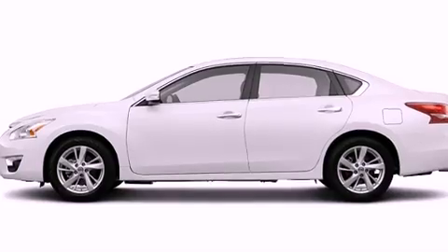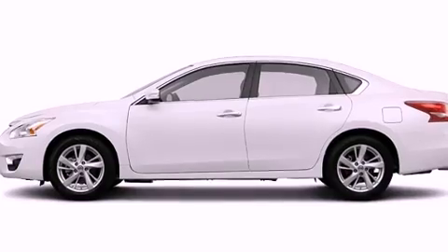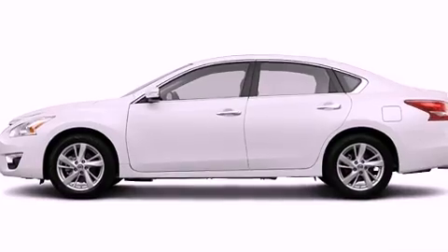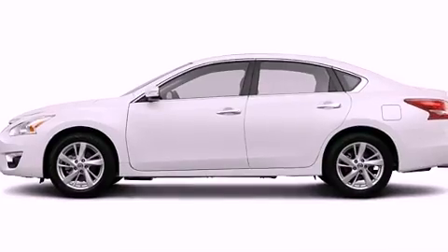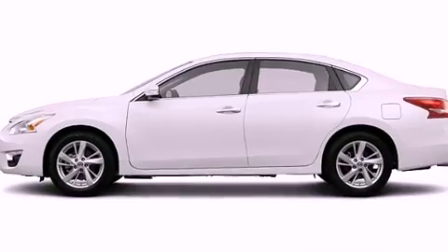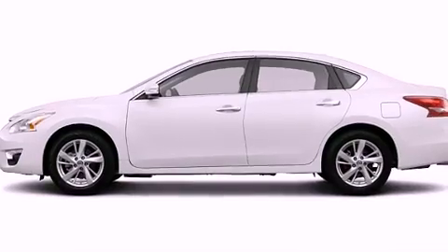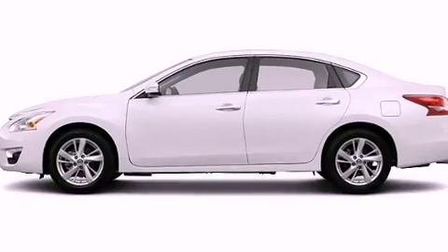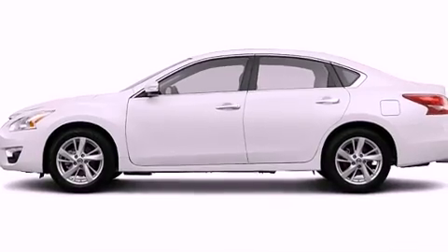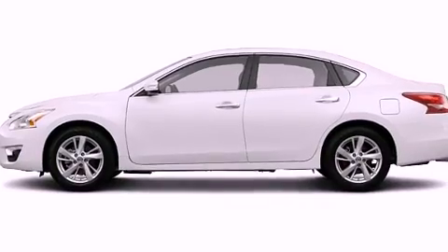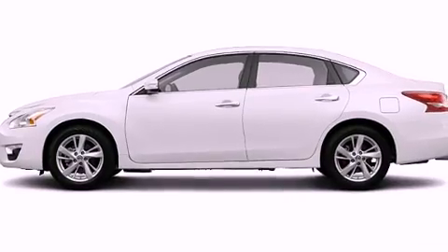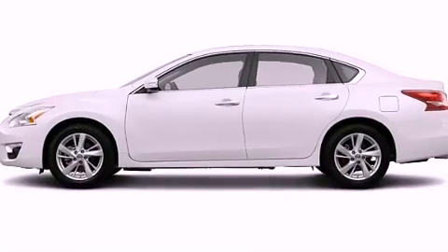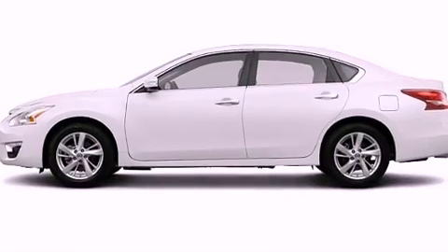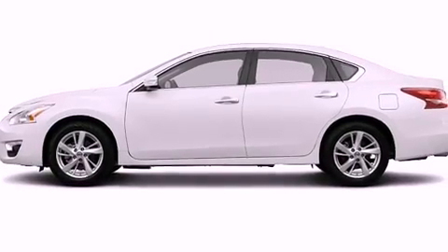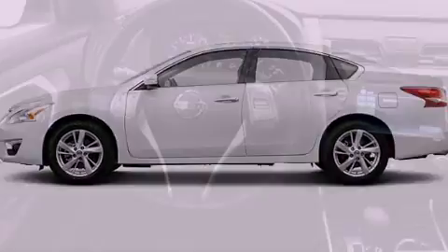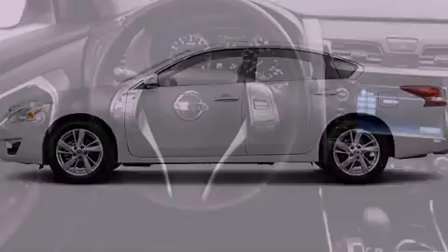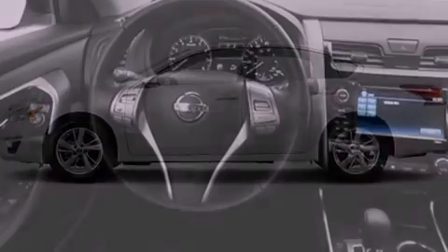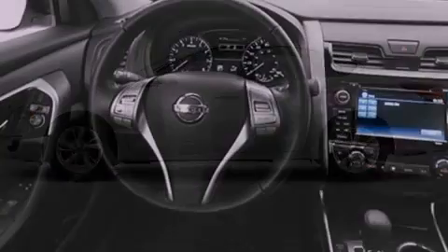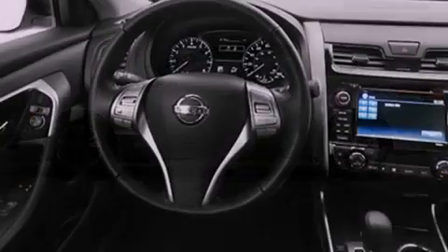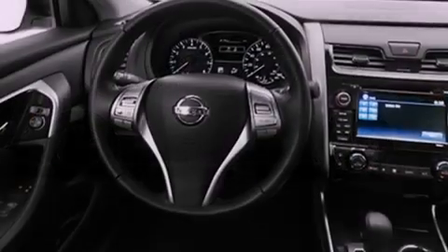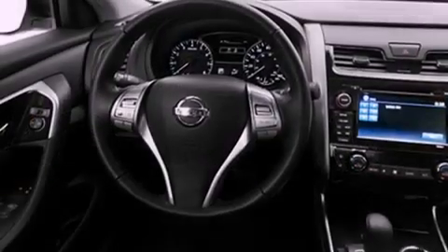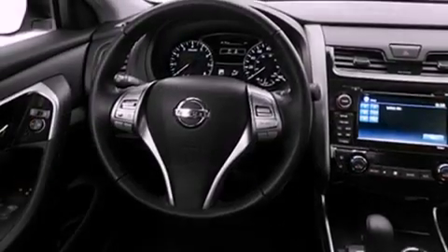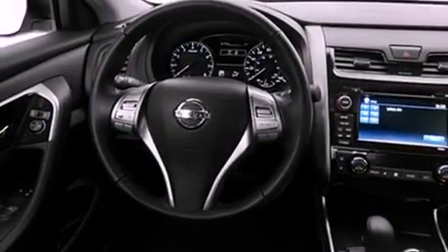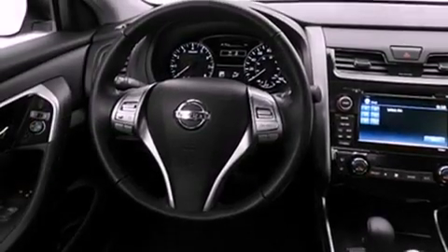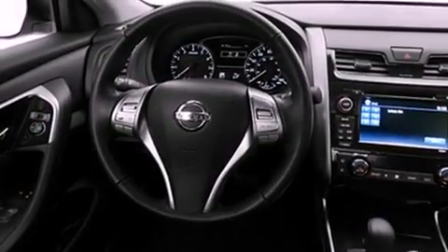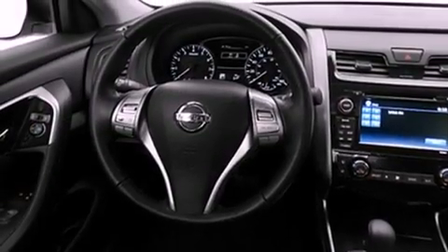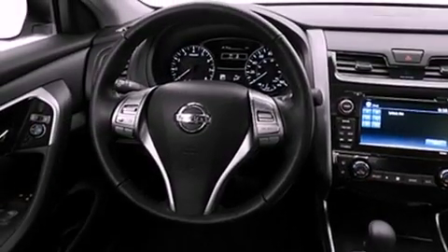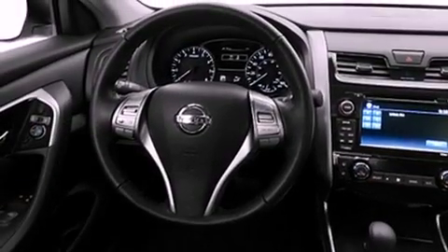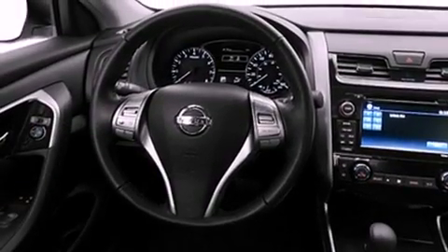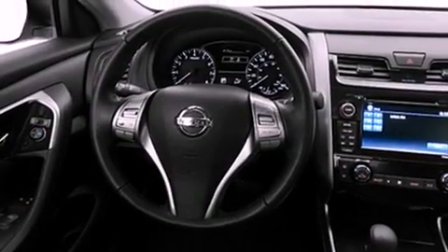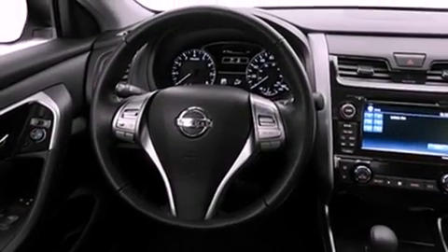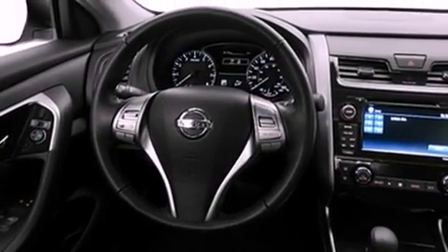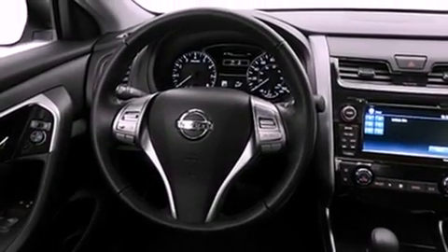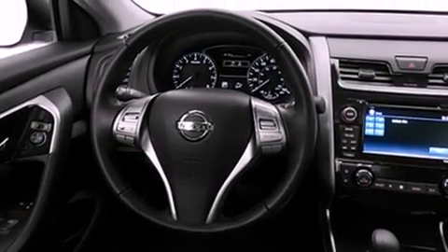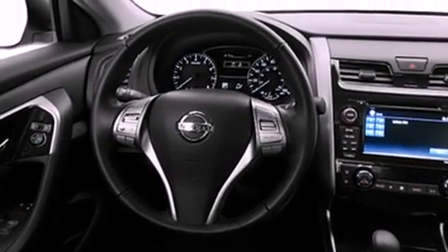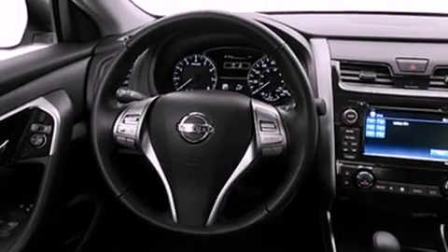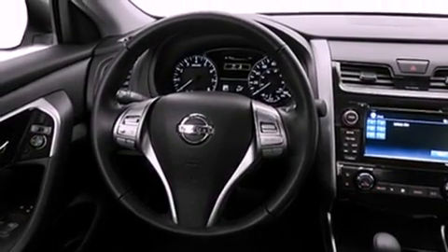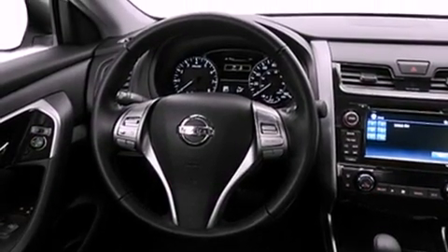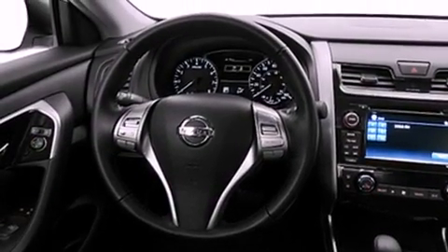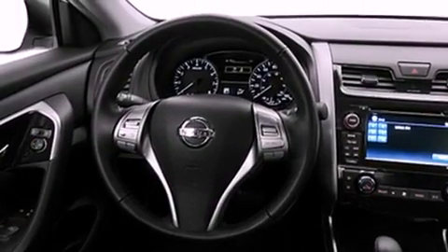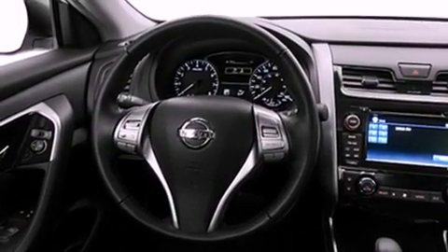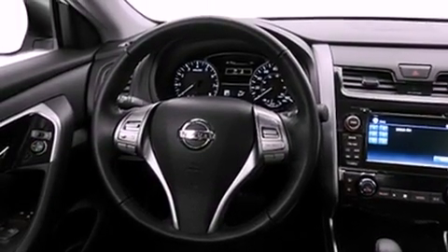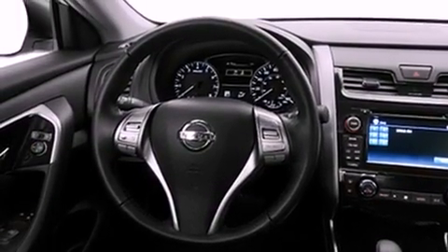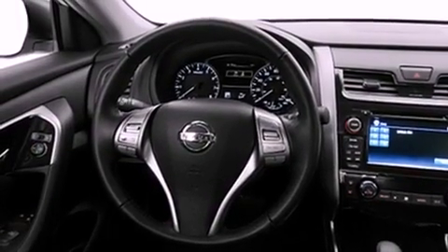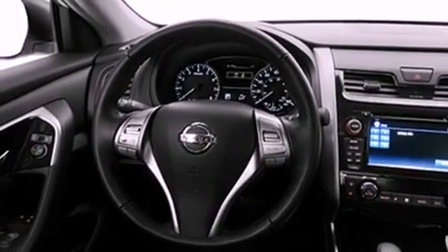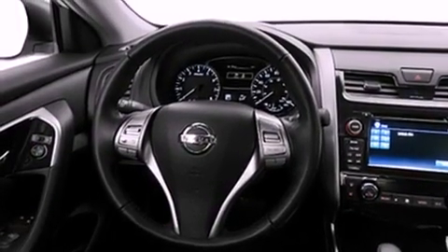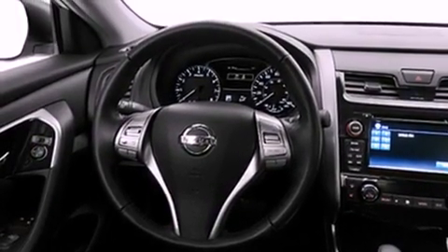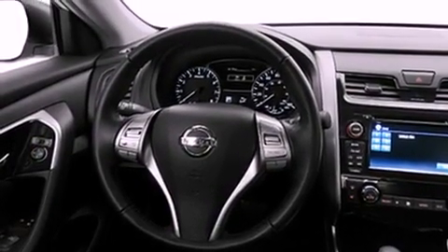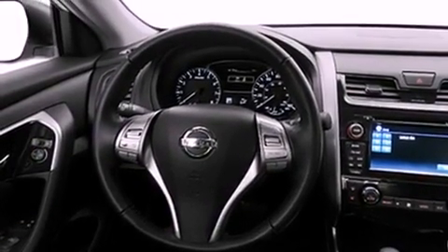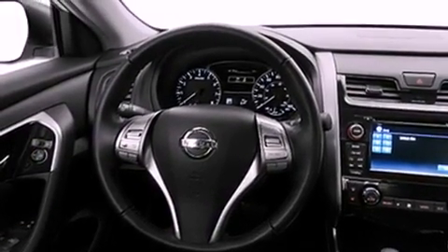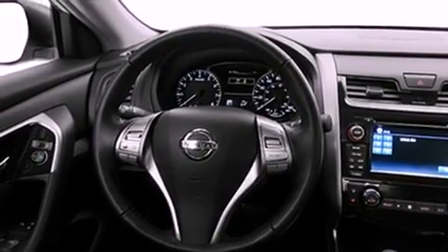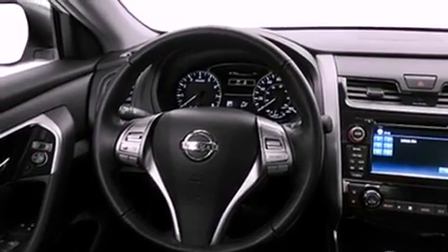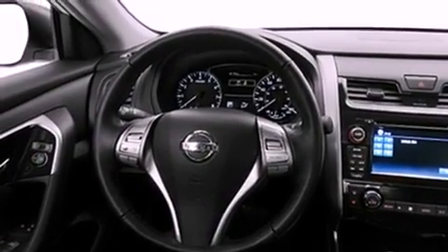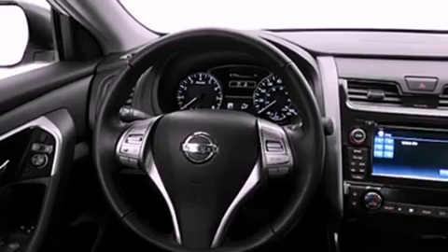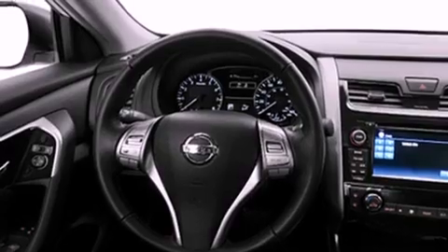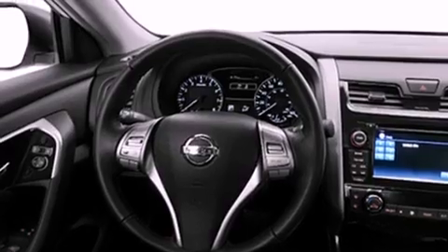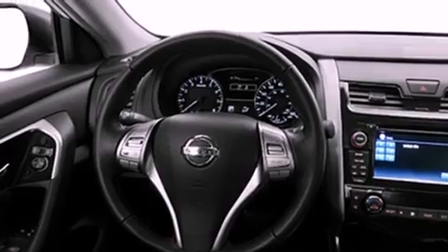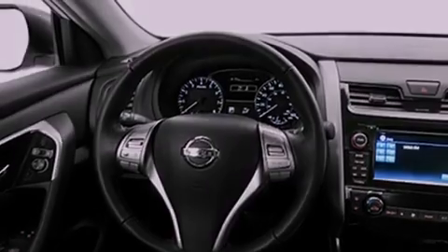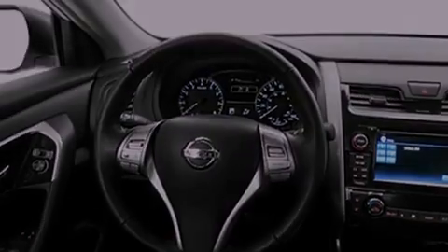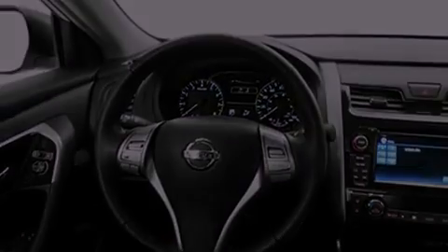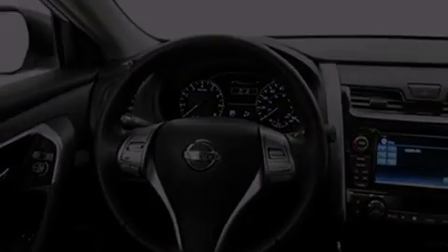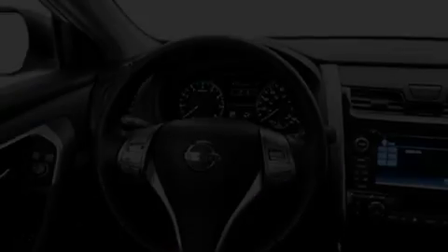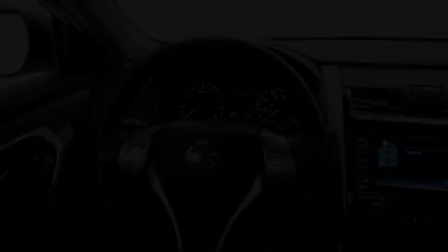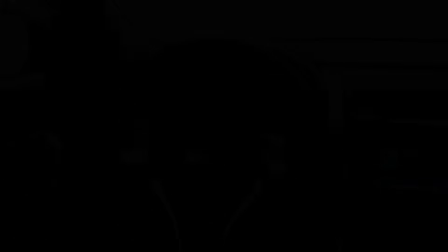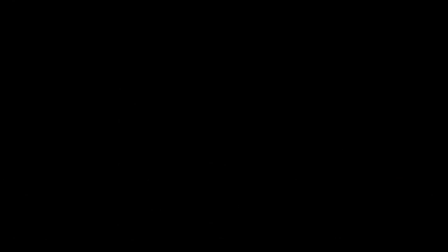Its top features include keyless ignition, speed-sensitive volume controls, satellite radio, and a rear-view camera.